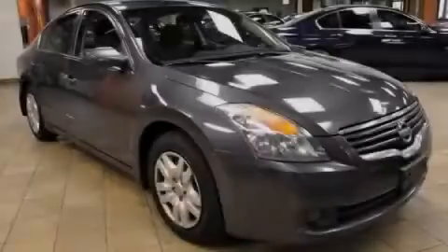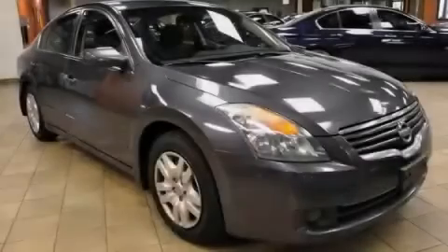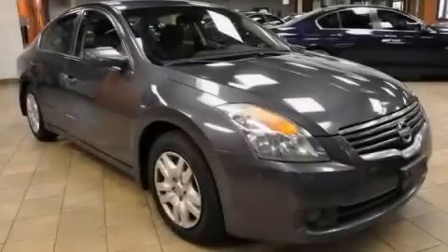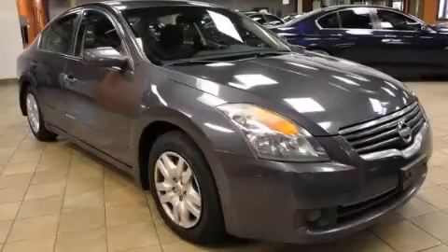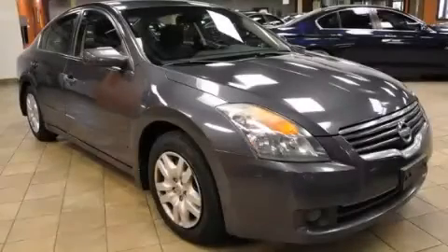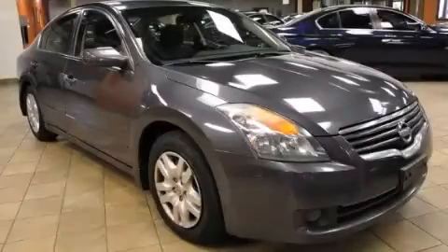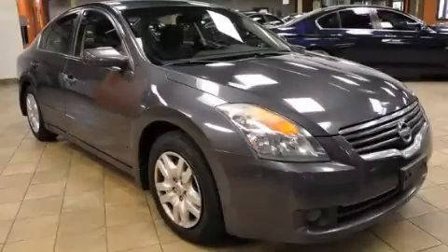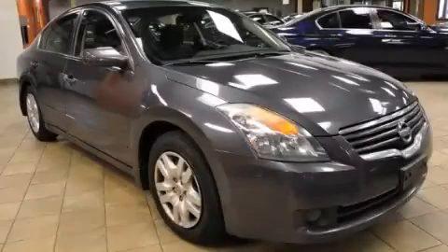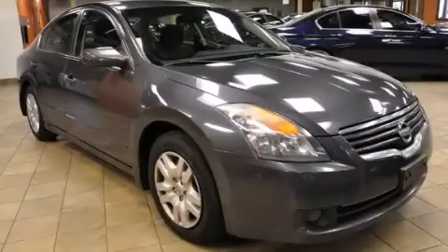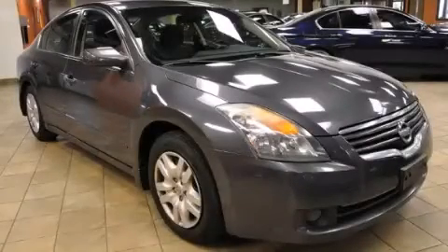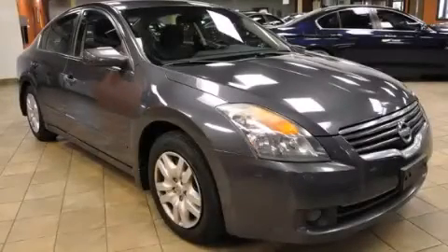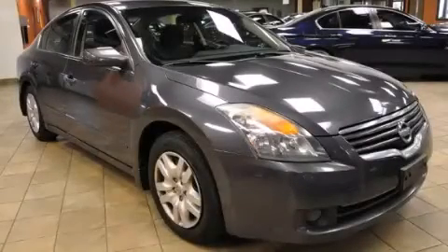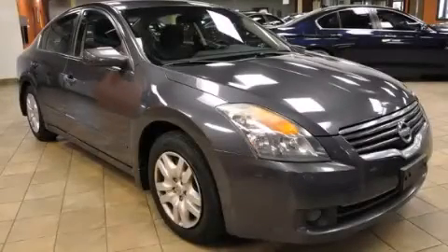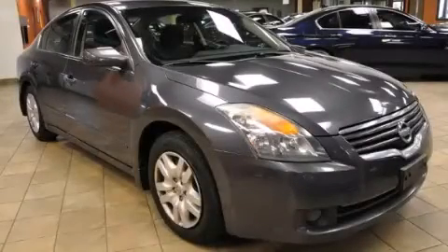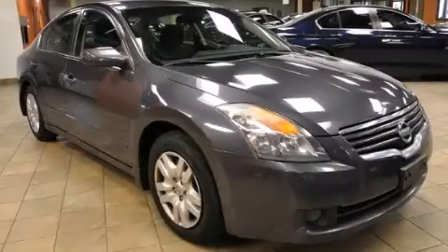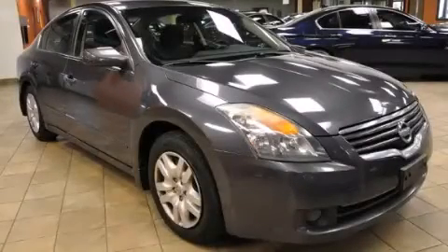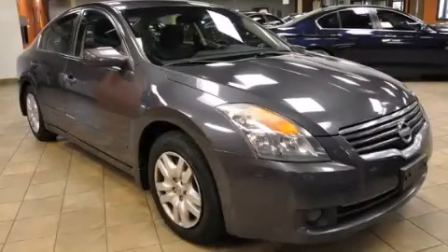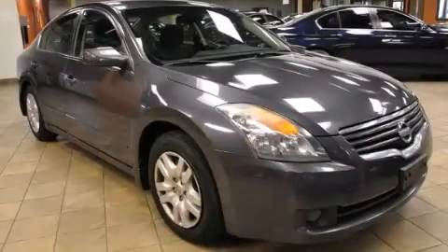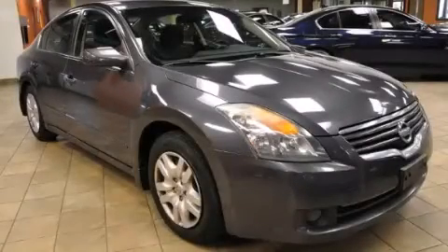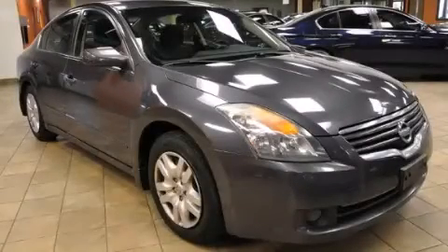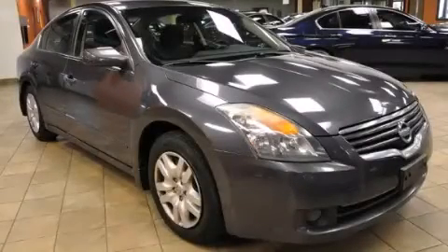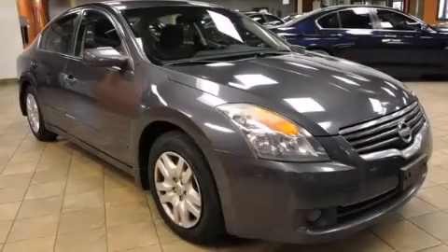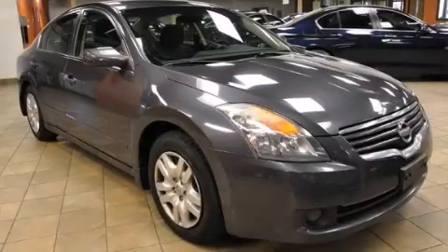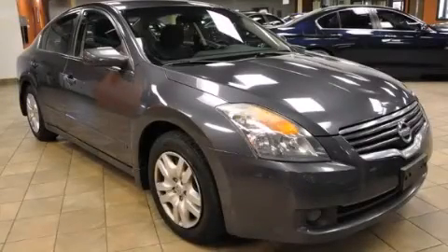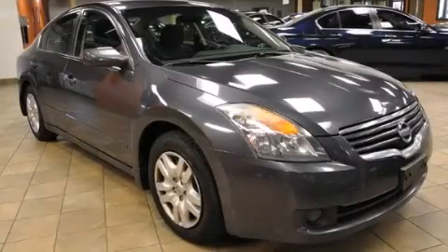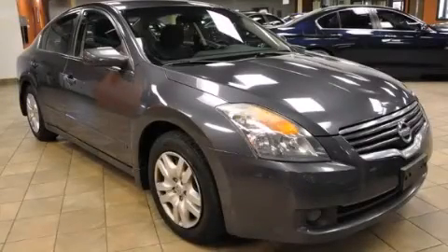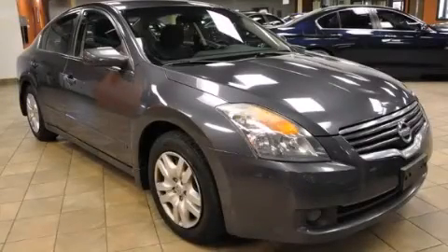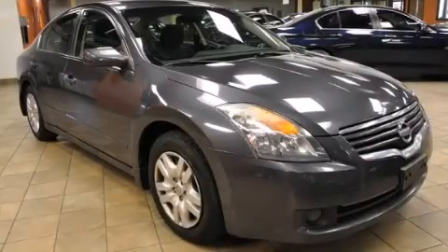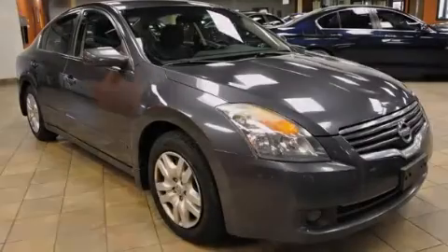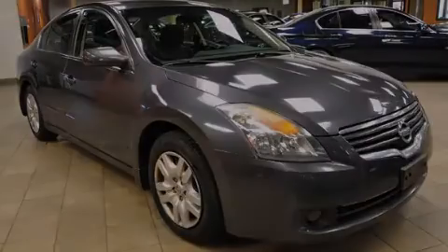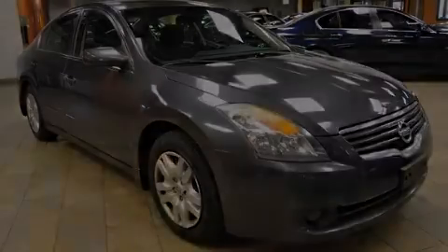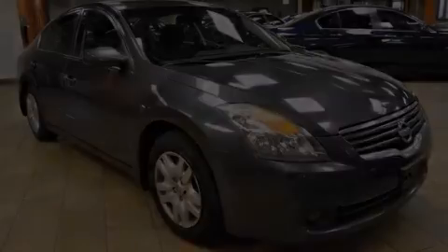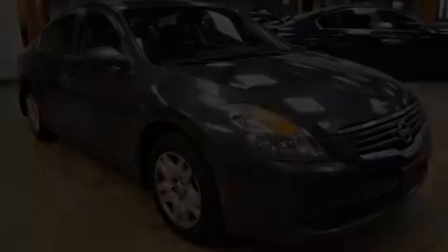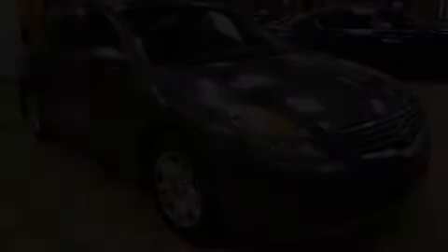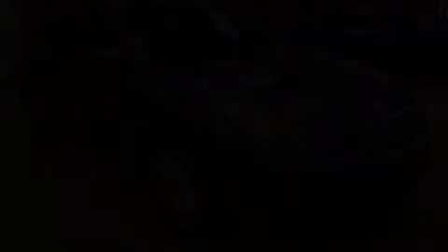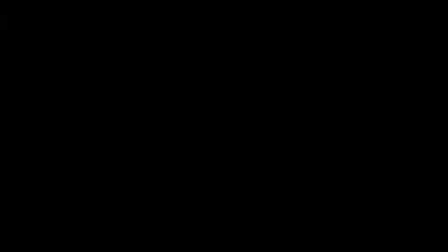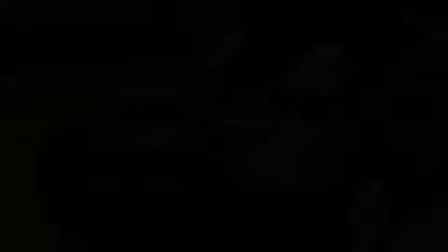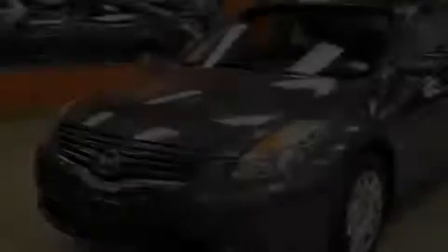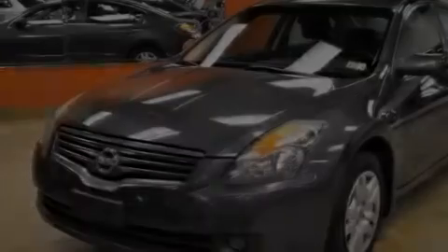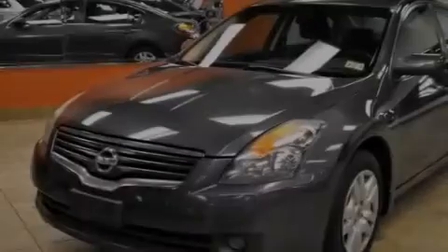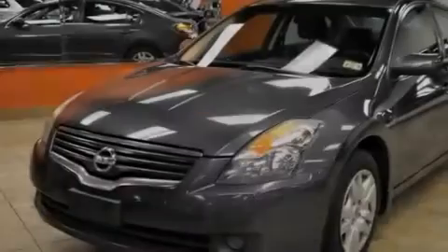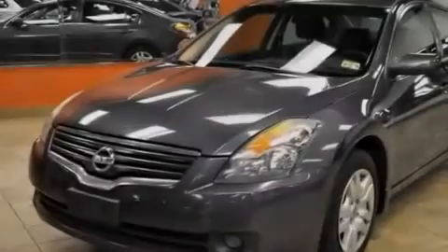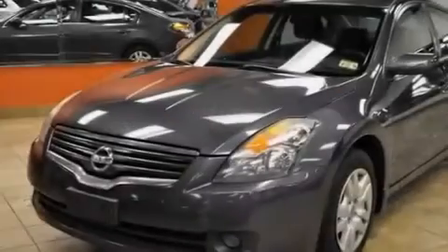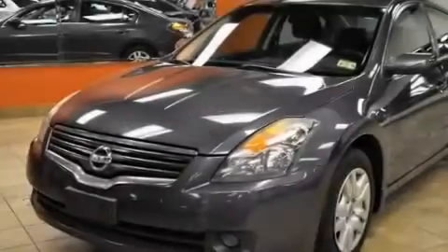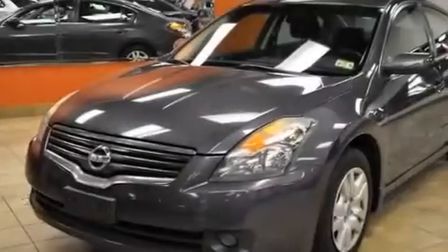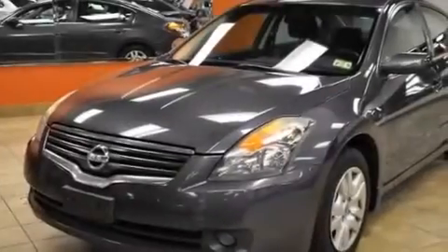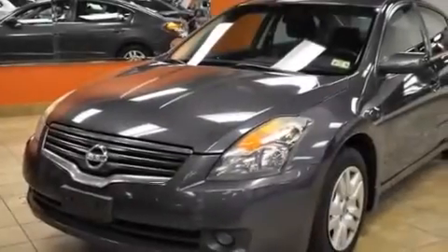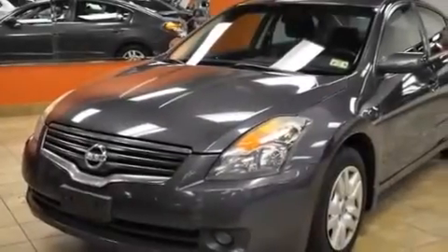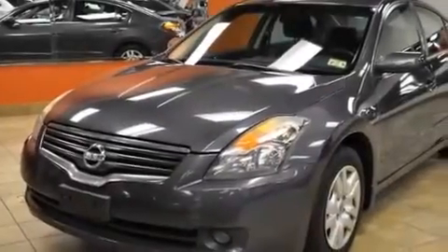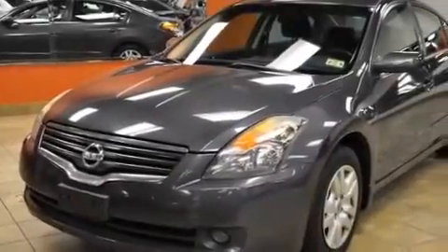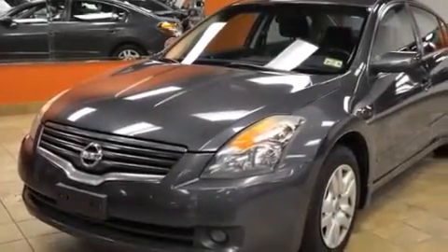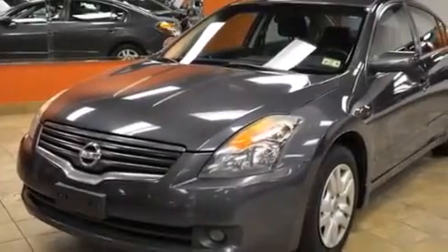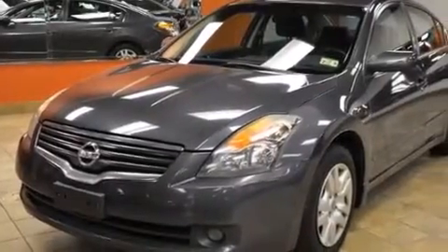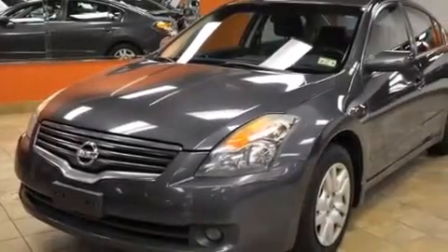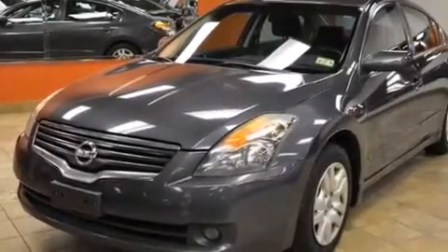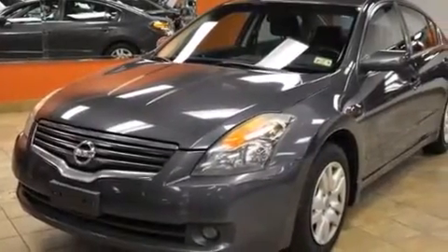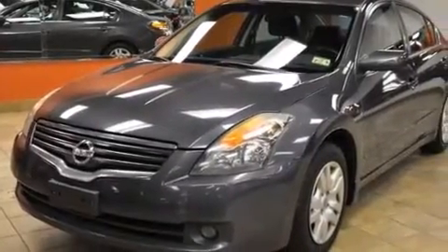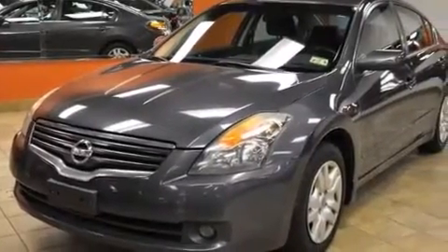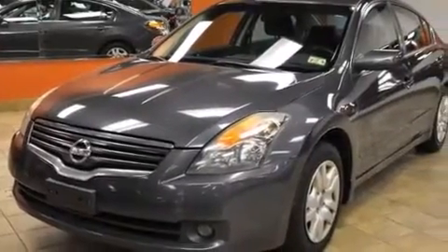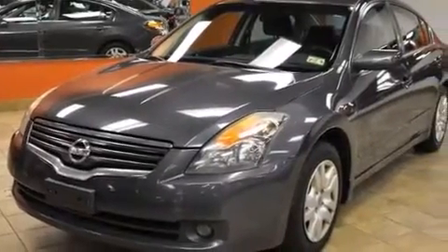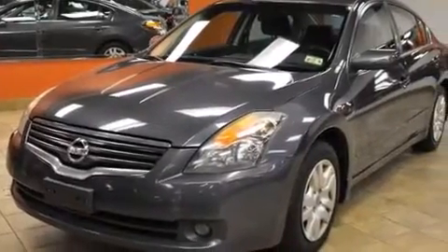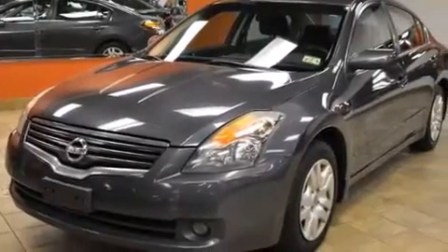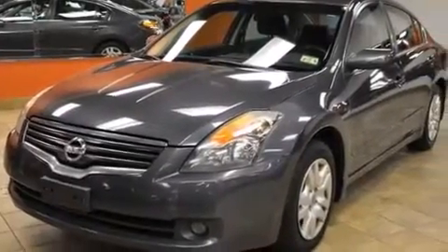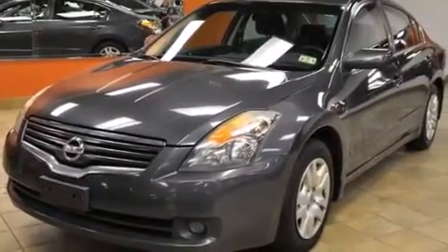This is a 2009 Nissan Altima. It has a 2.5-liter four-cylinder engine and an automatic transmission.